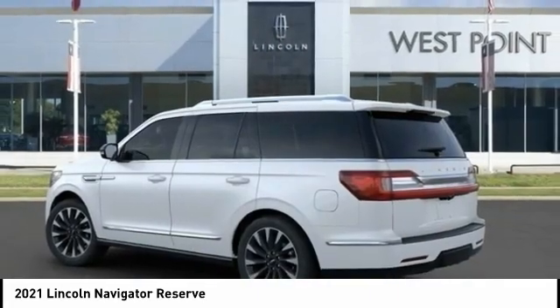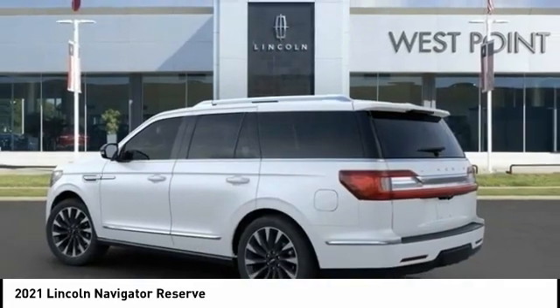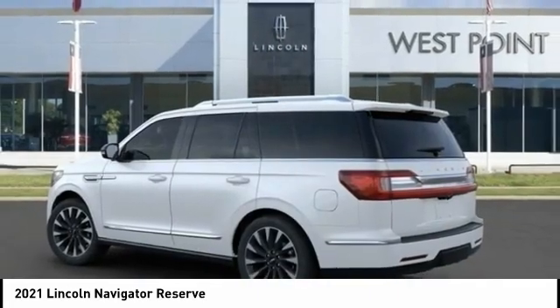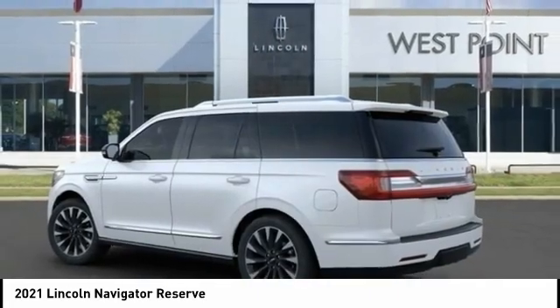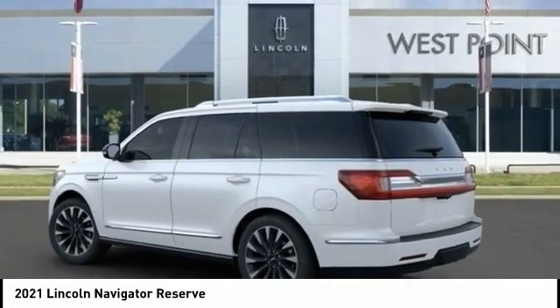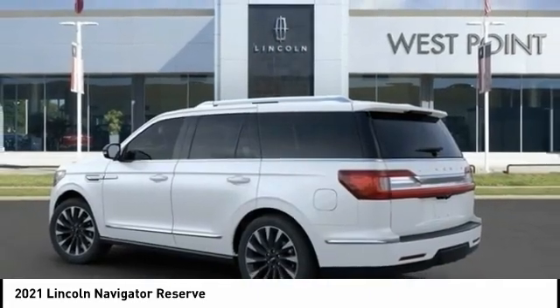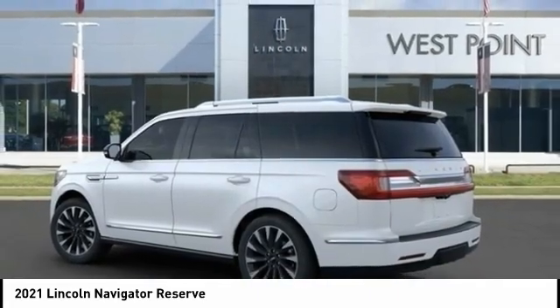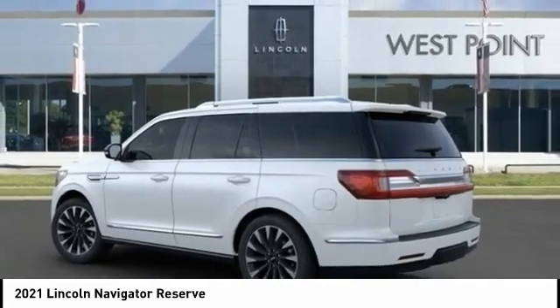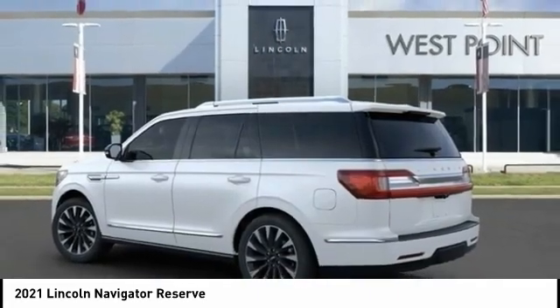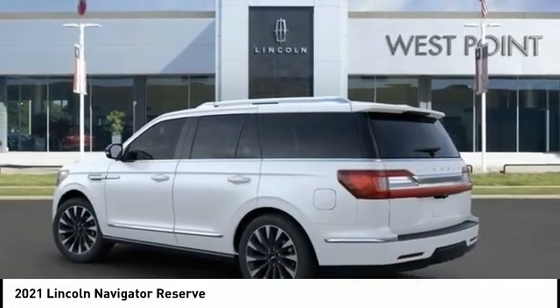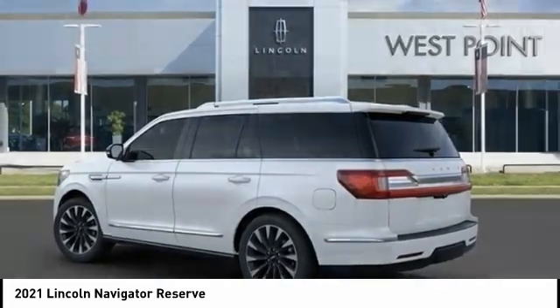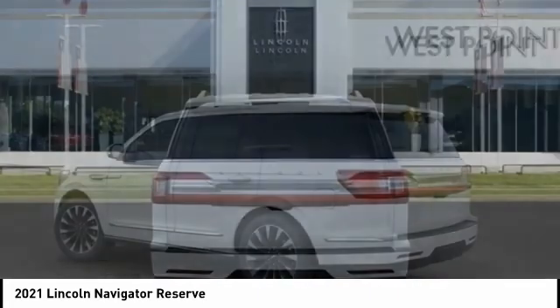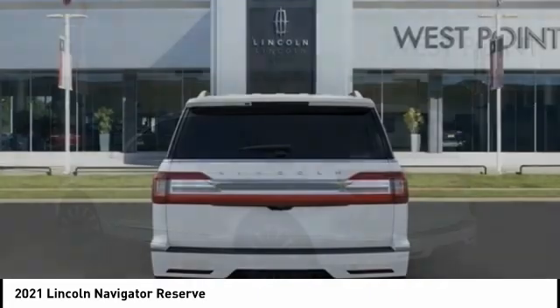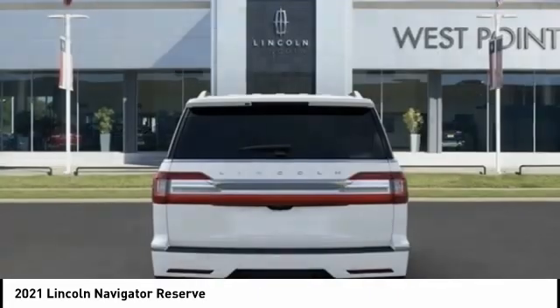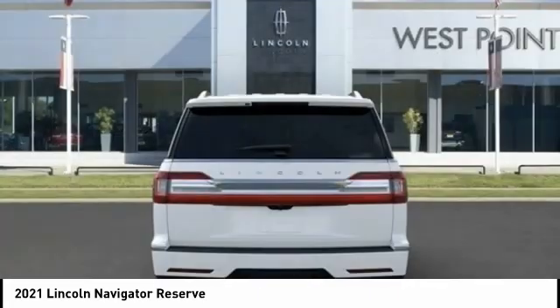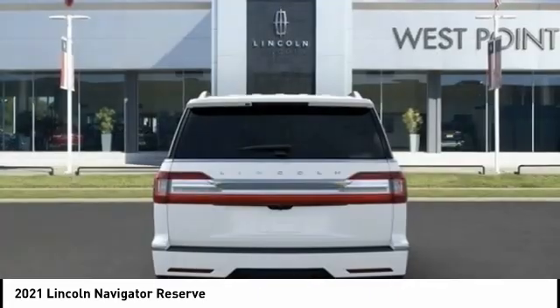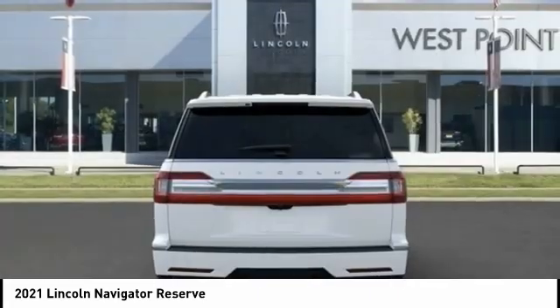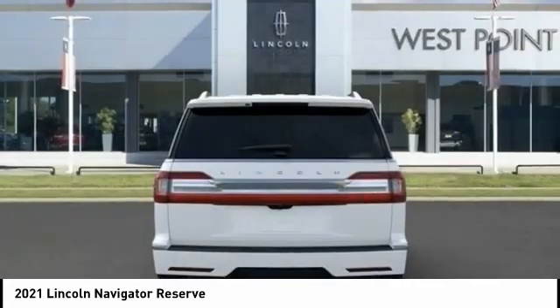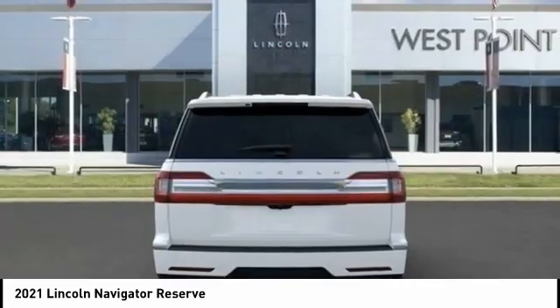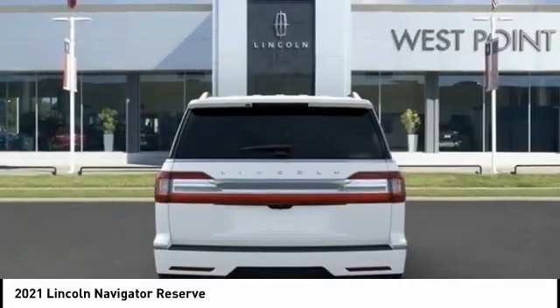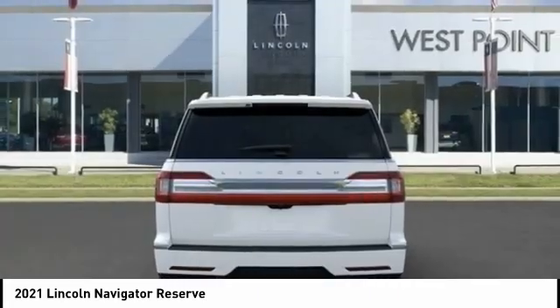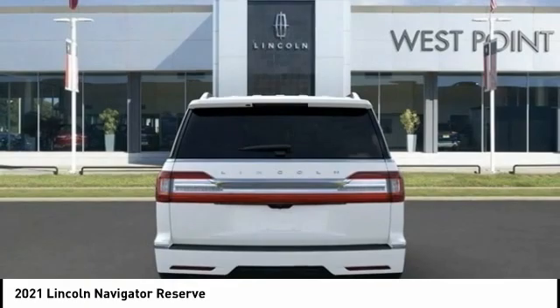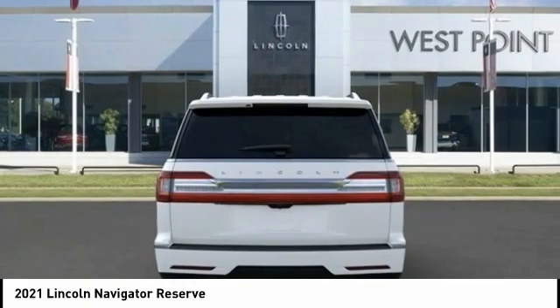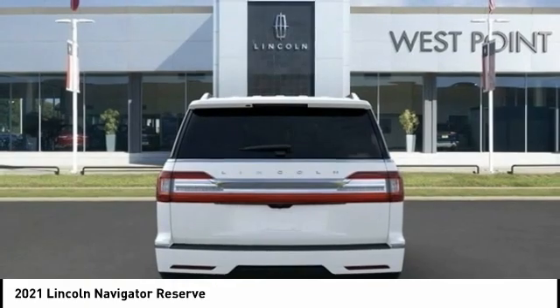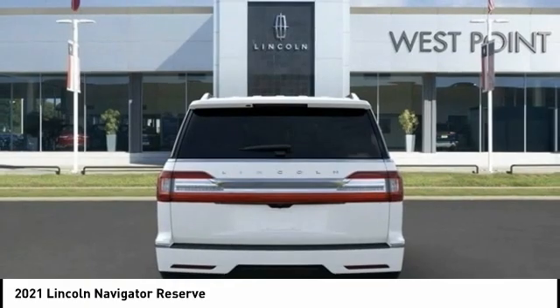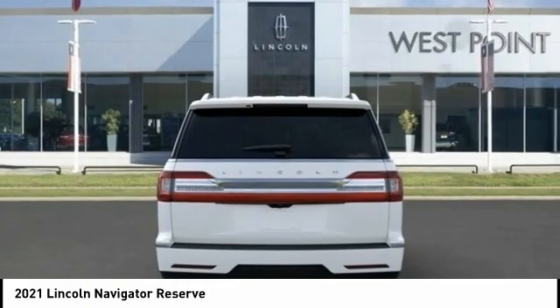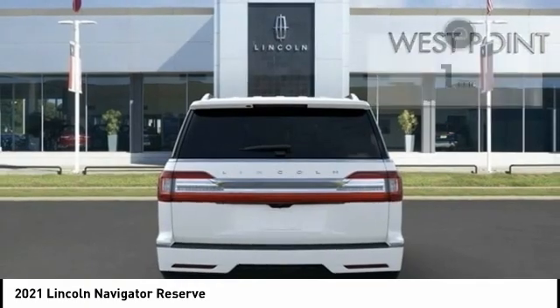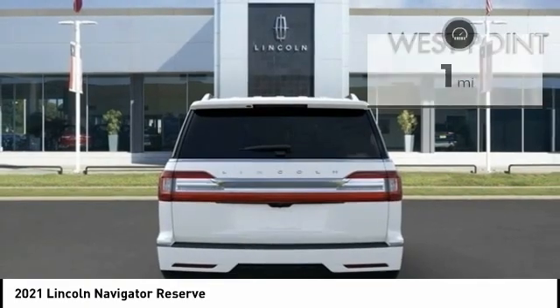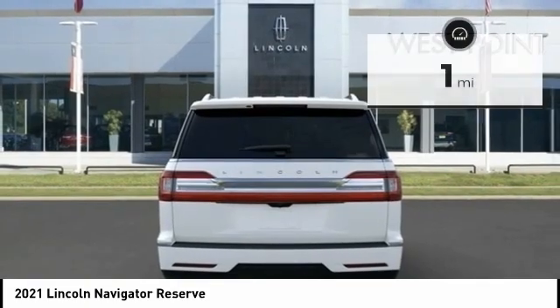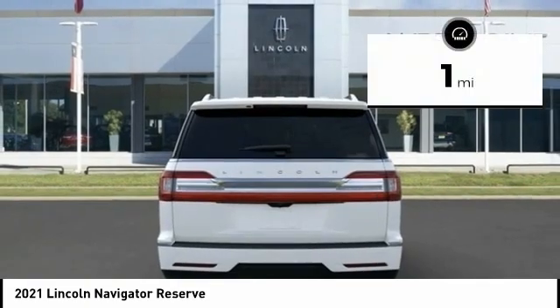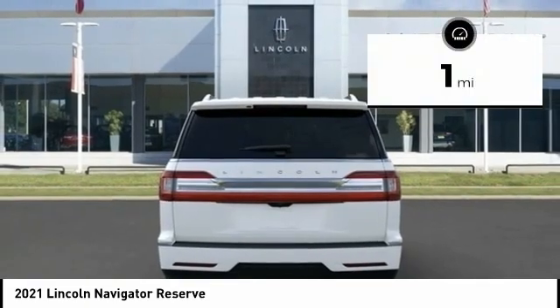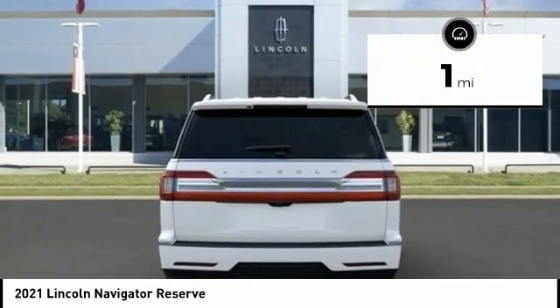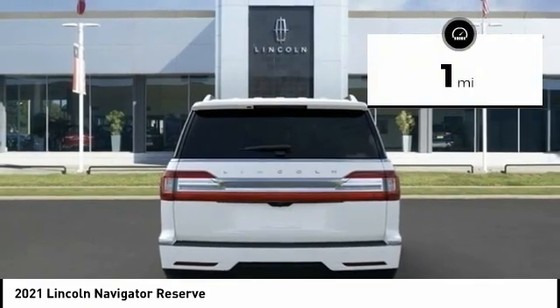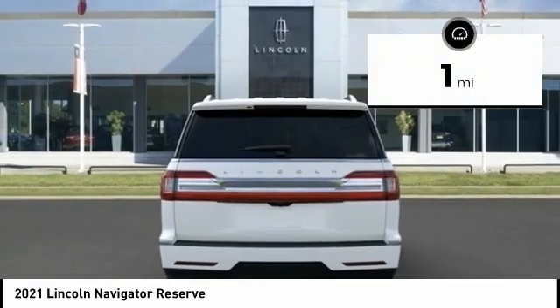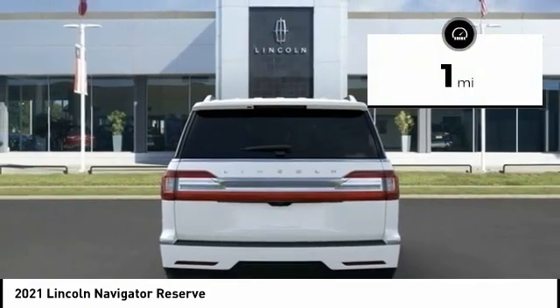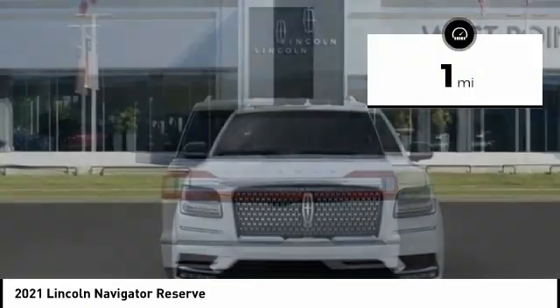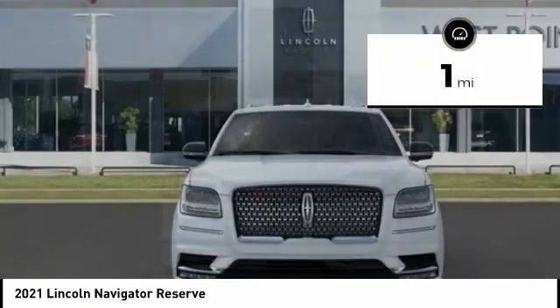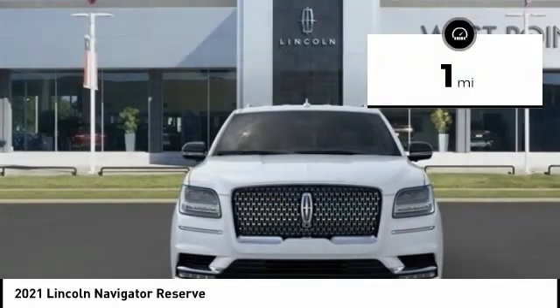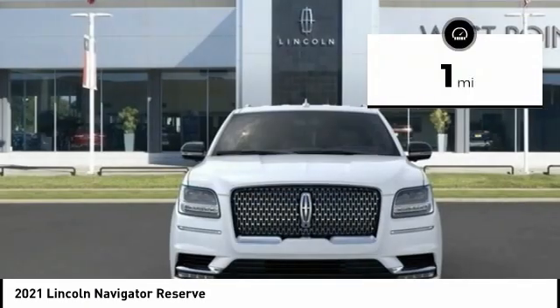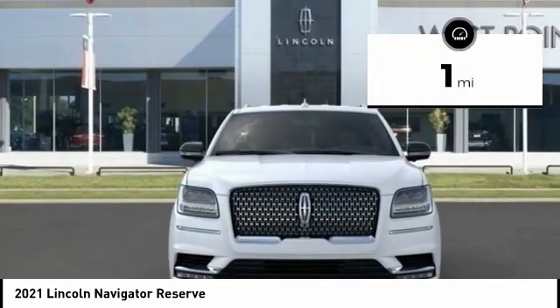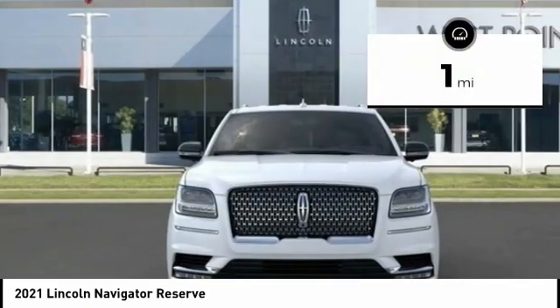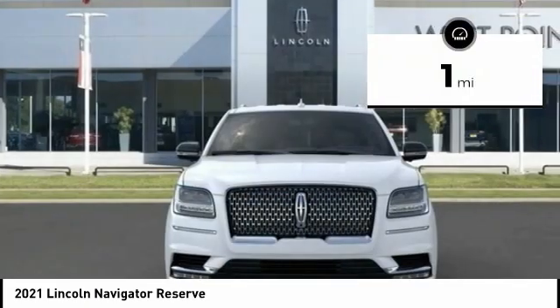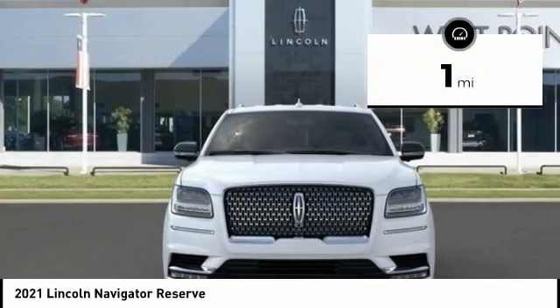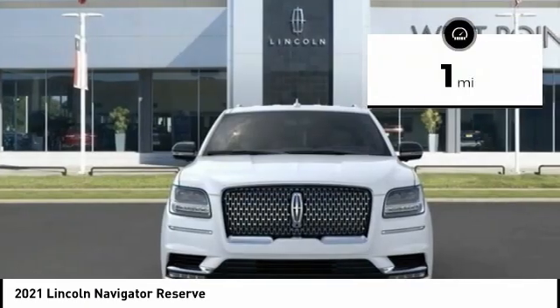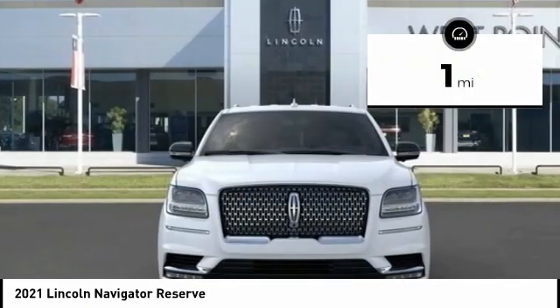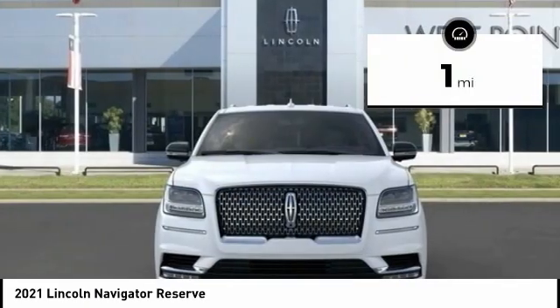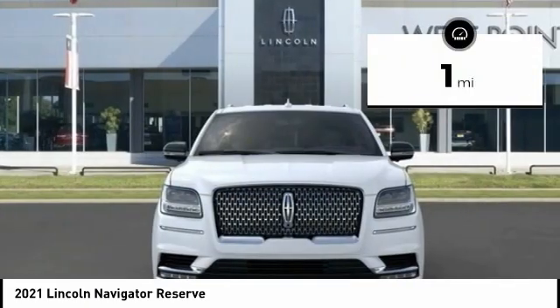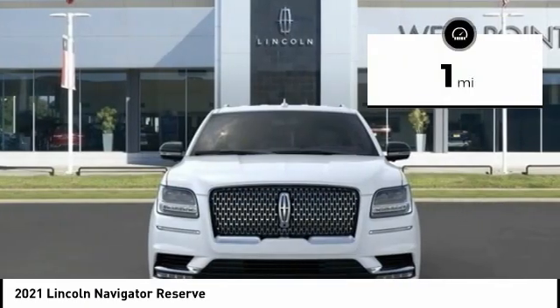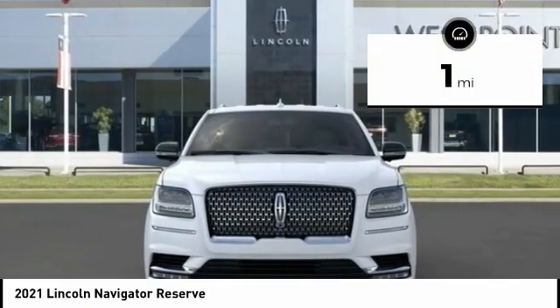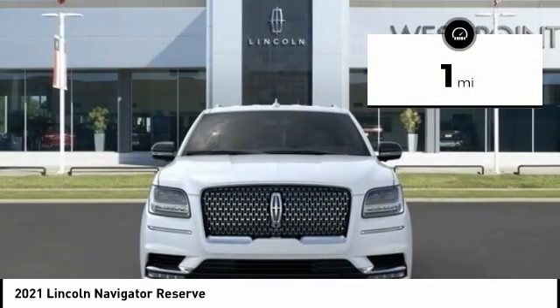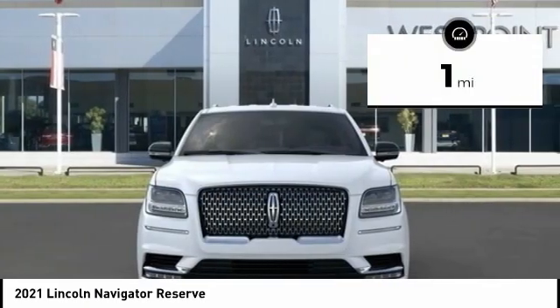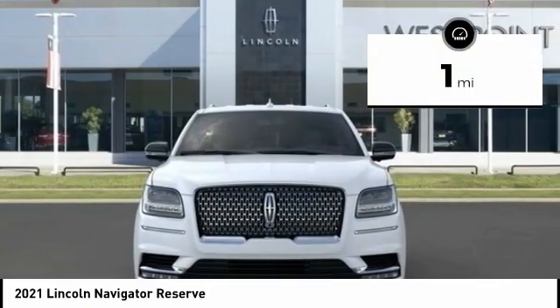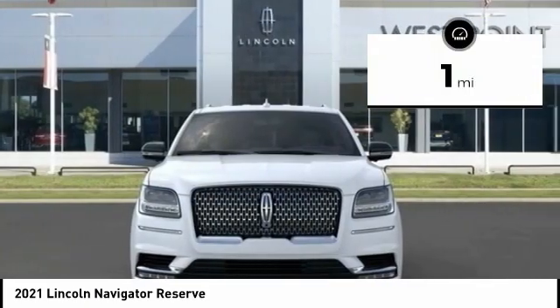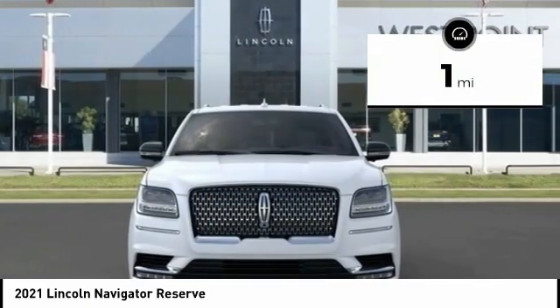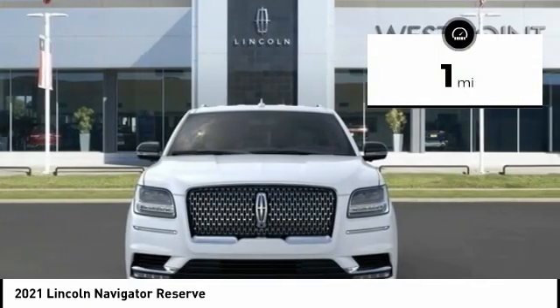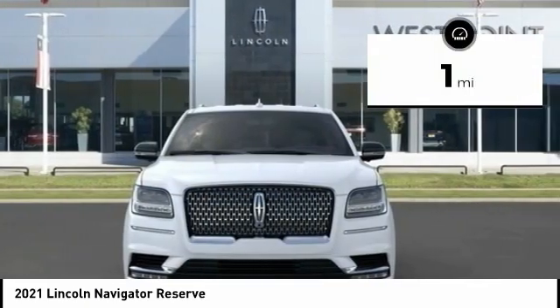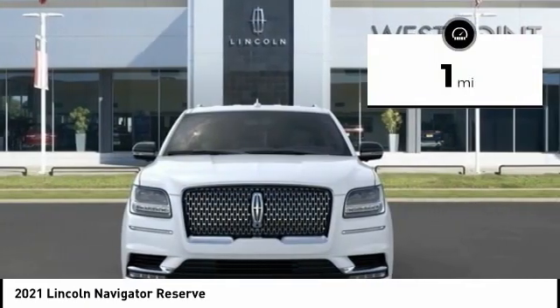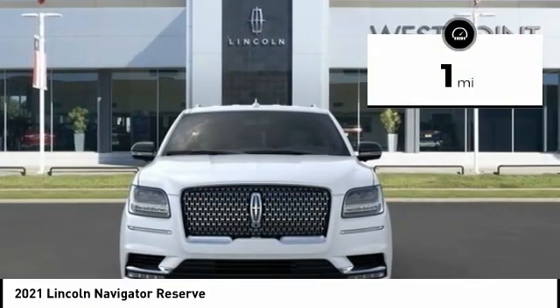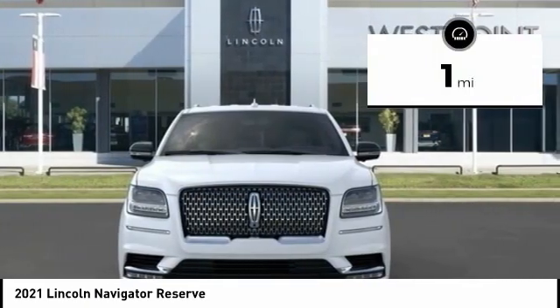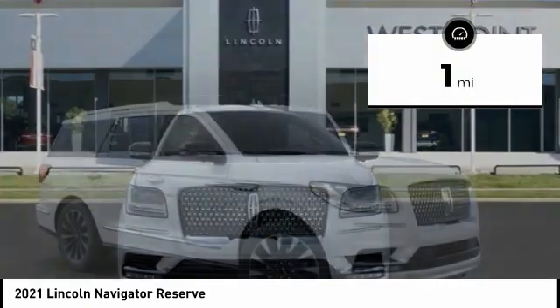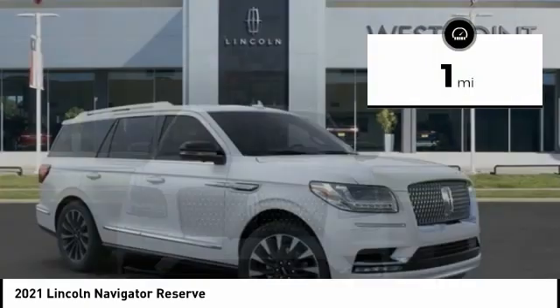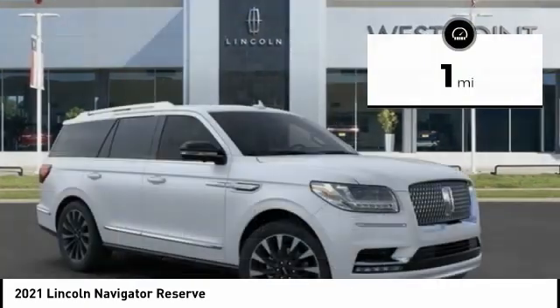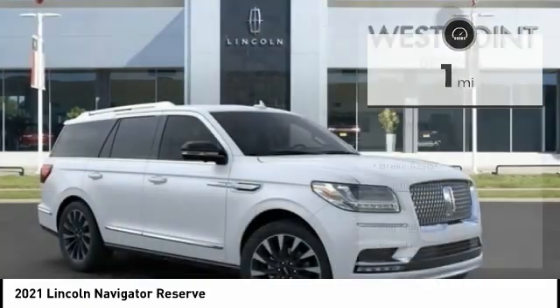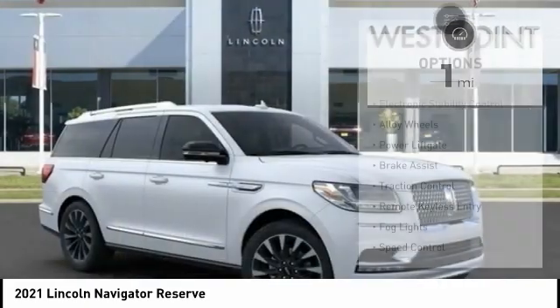This luxury SUV is powerfully persuasive. This vehicle has less than 100 miles. Here are some of this vehicle's great options.